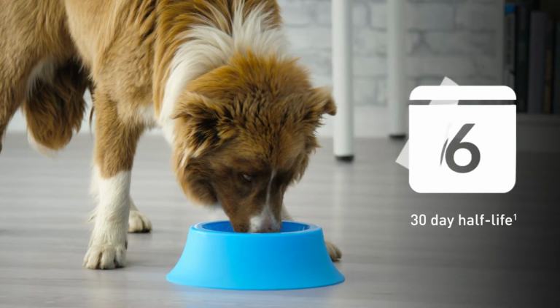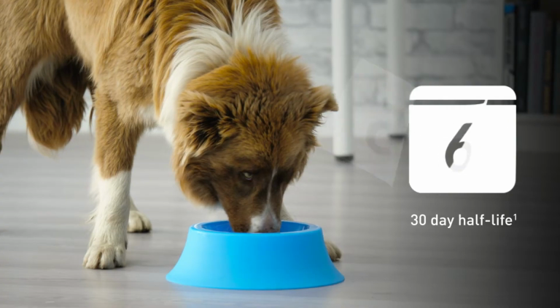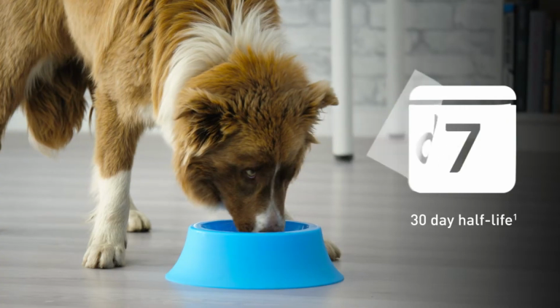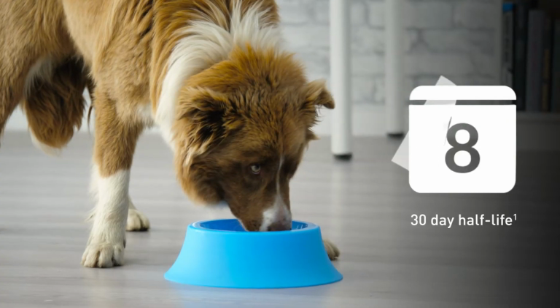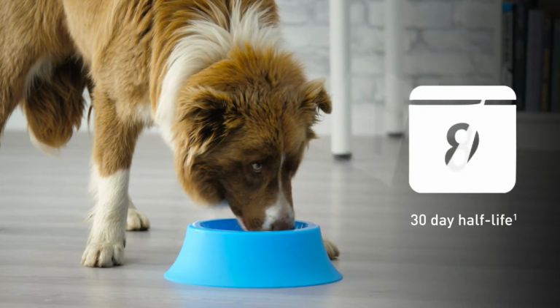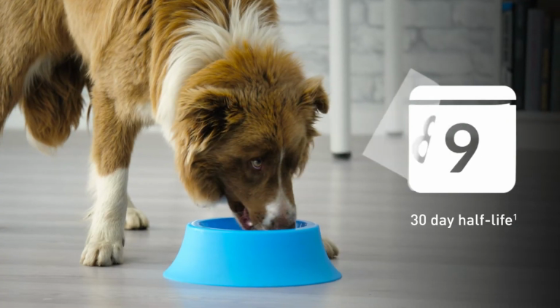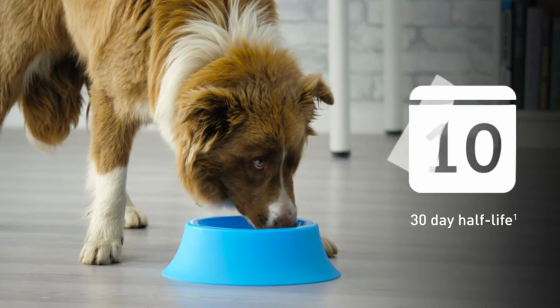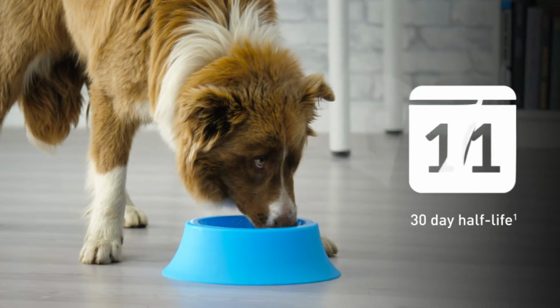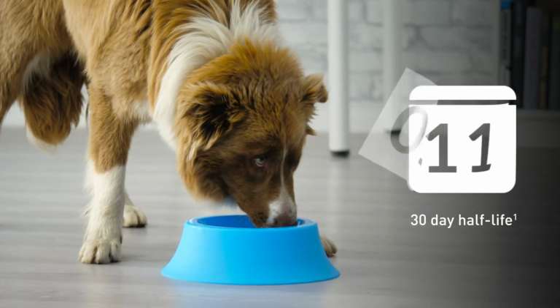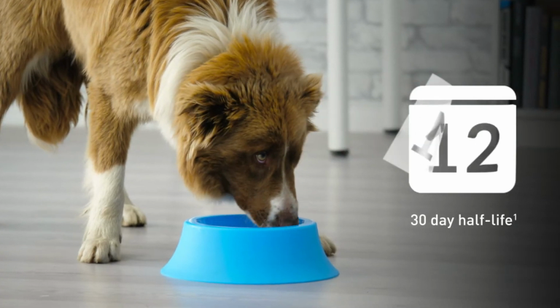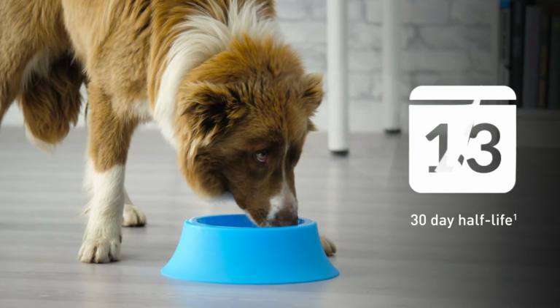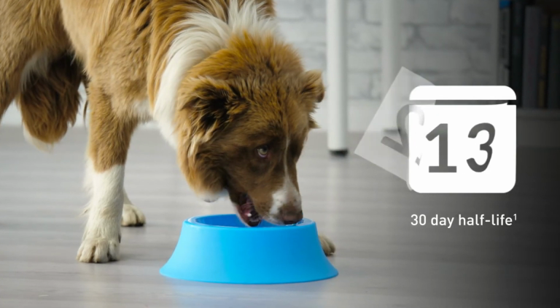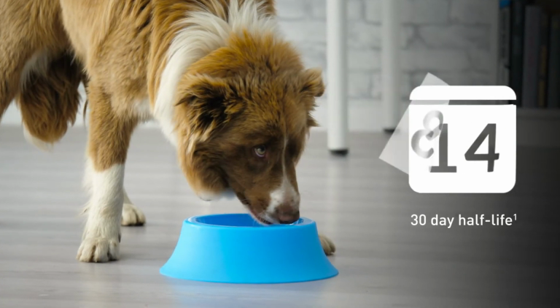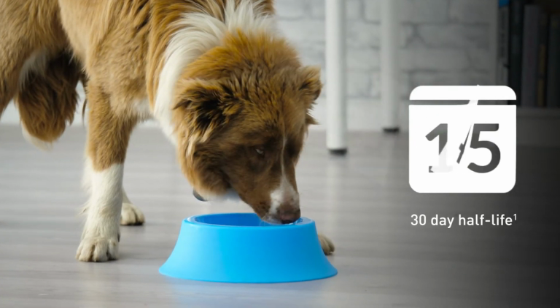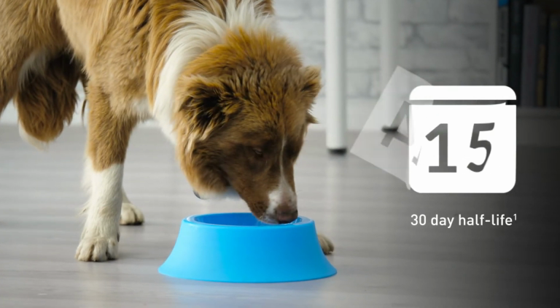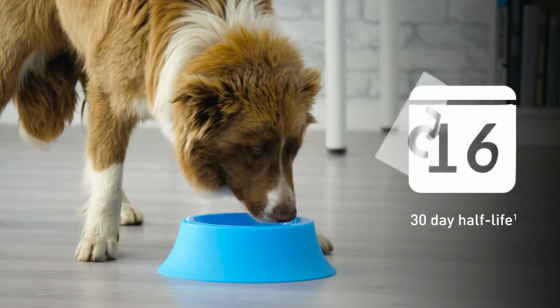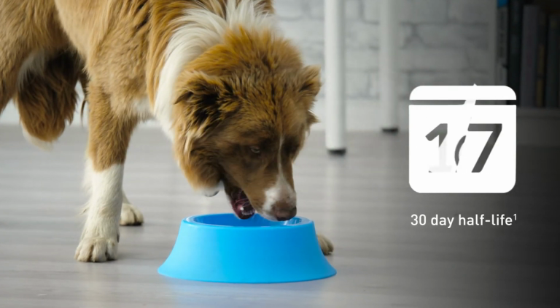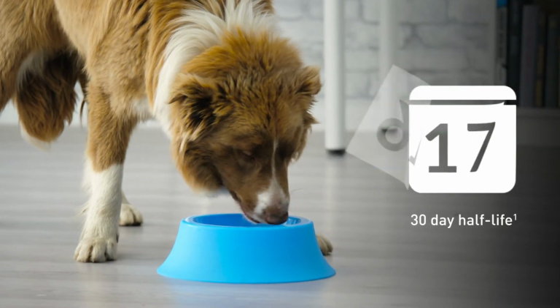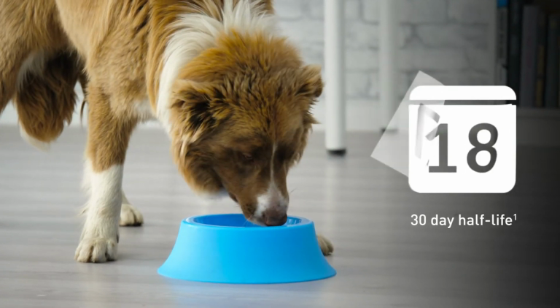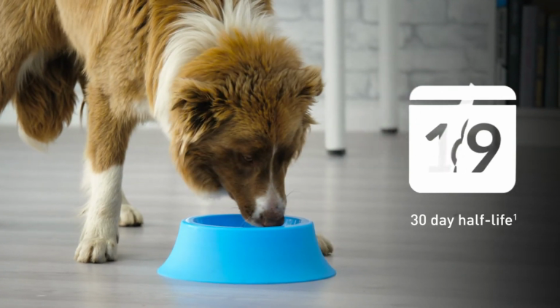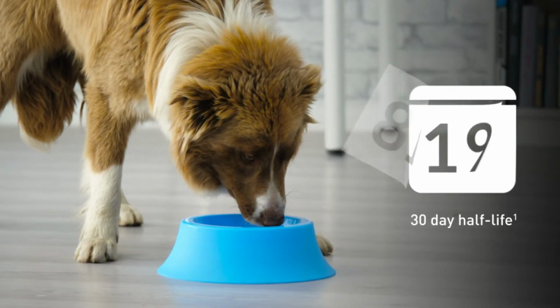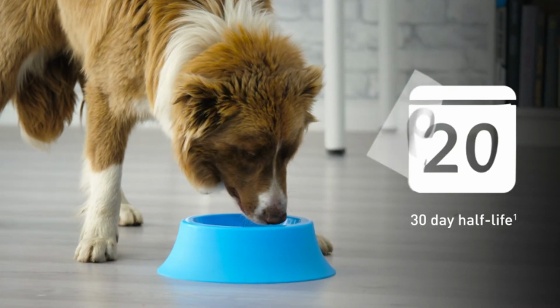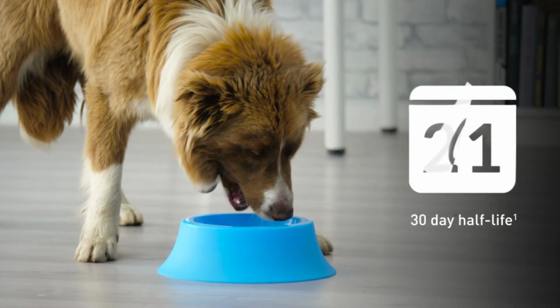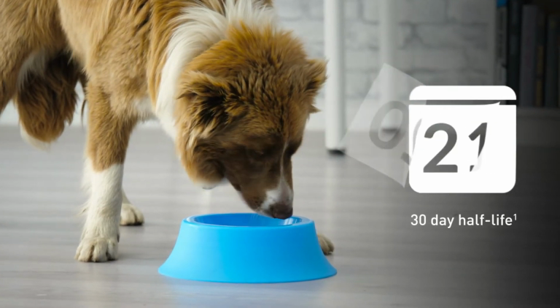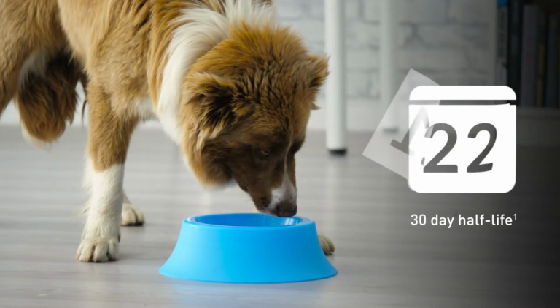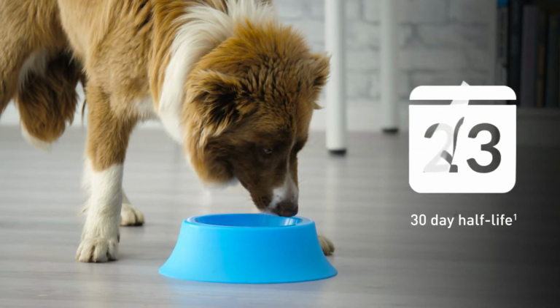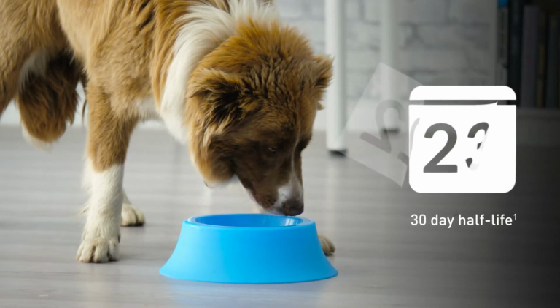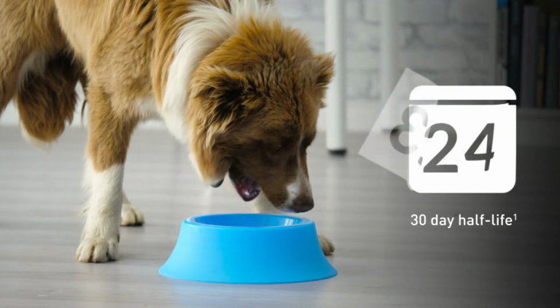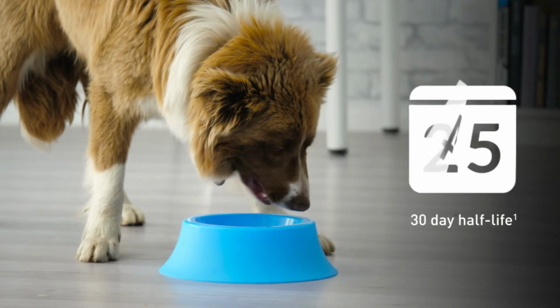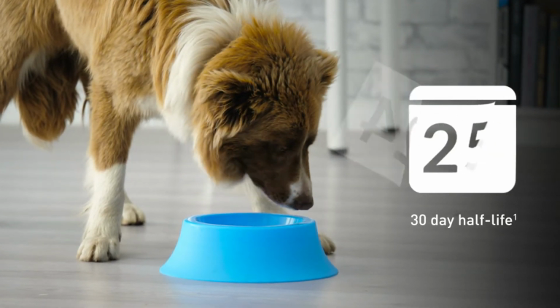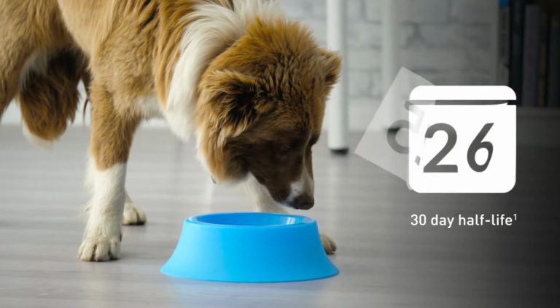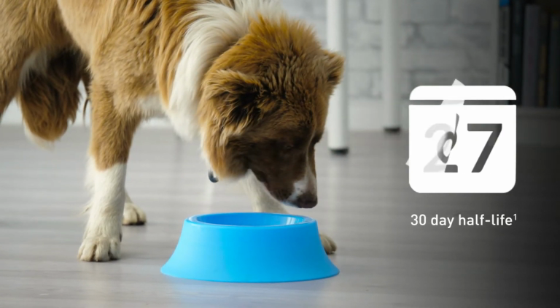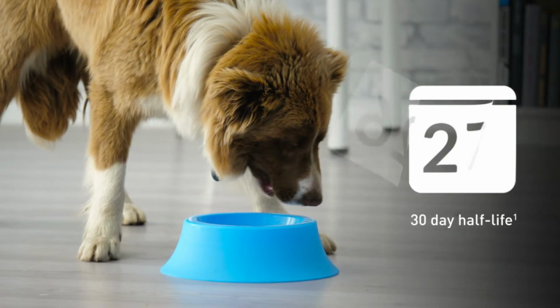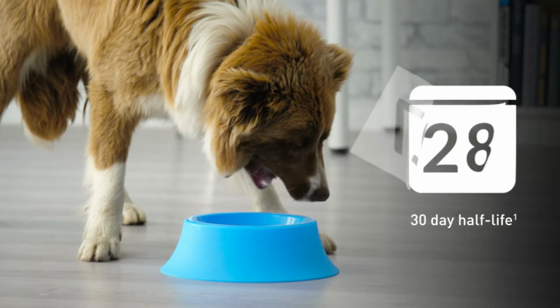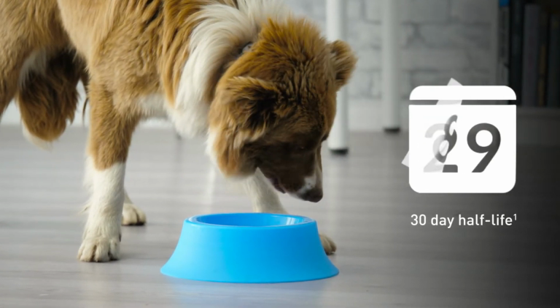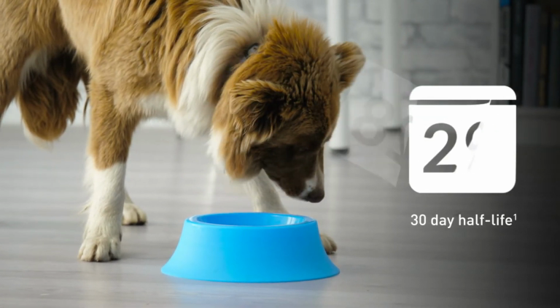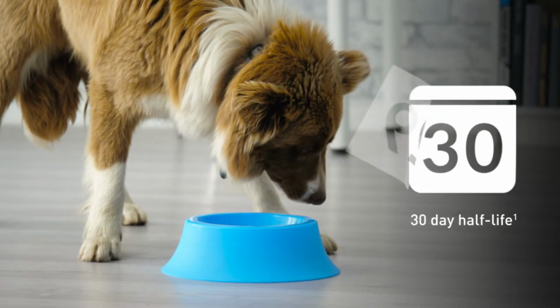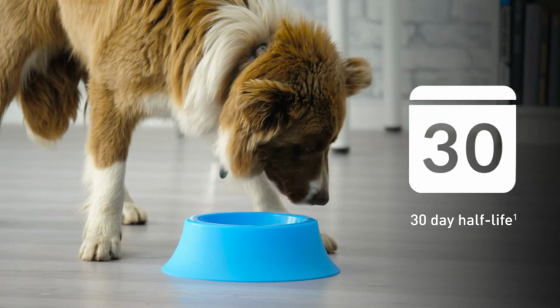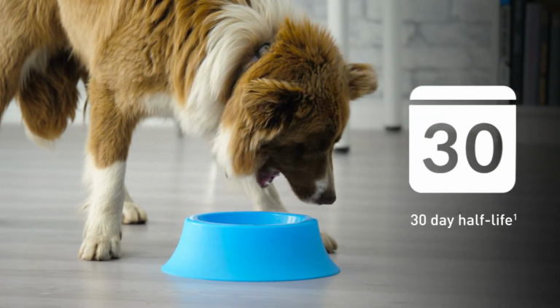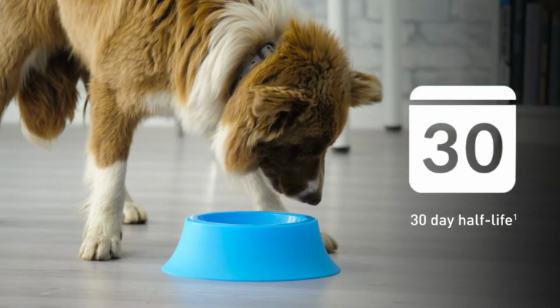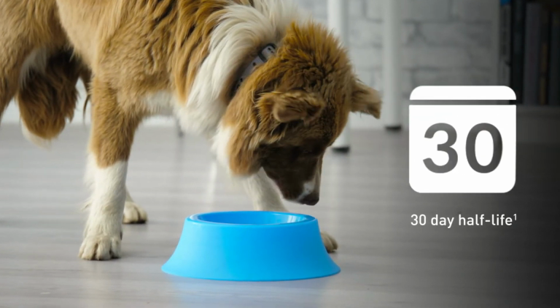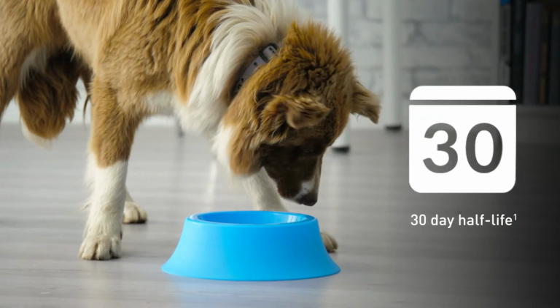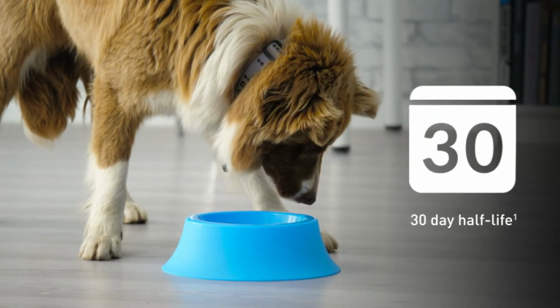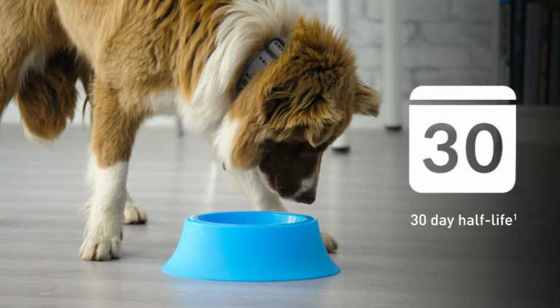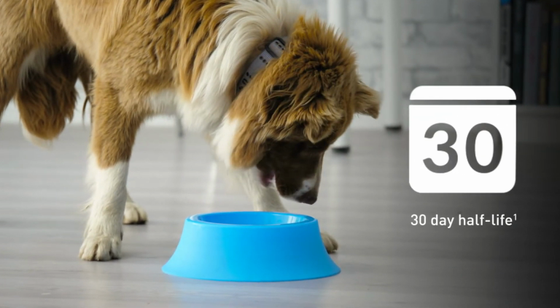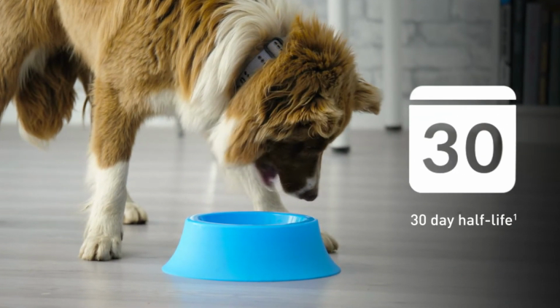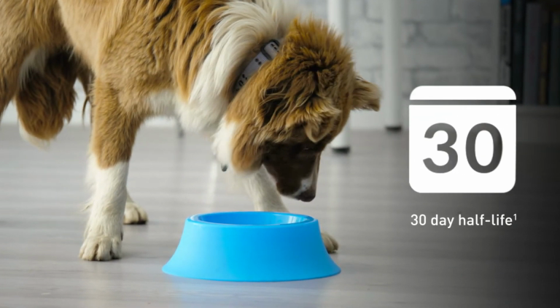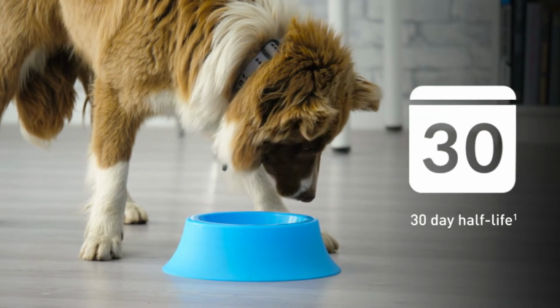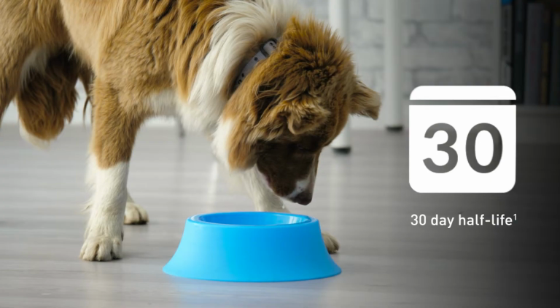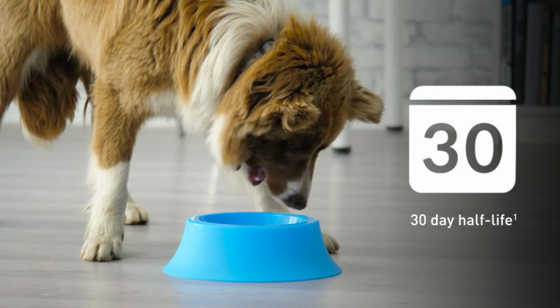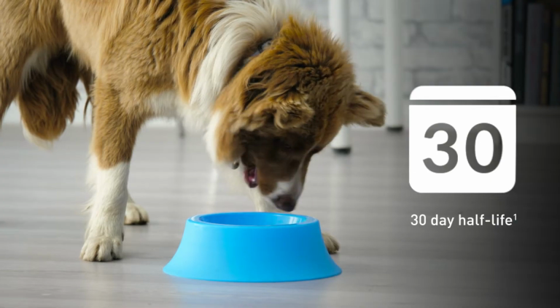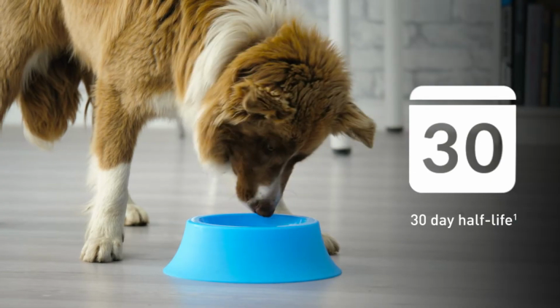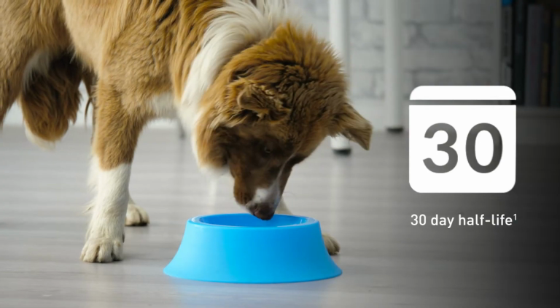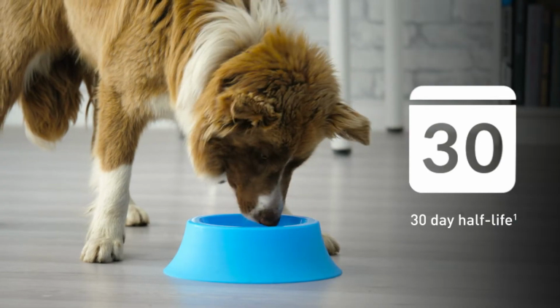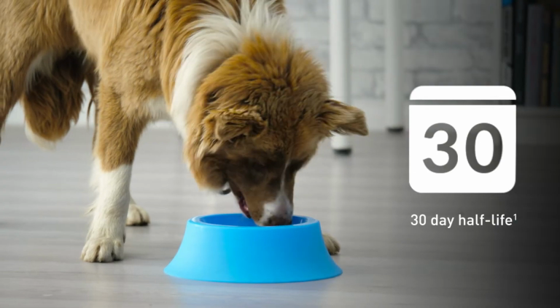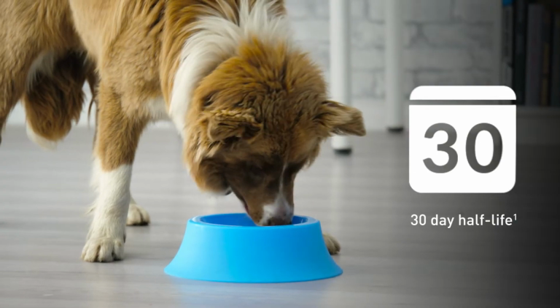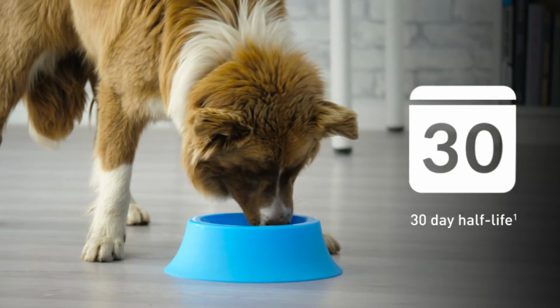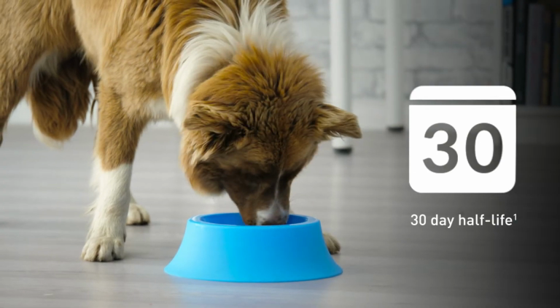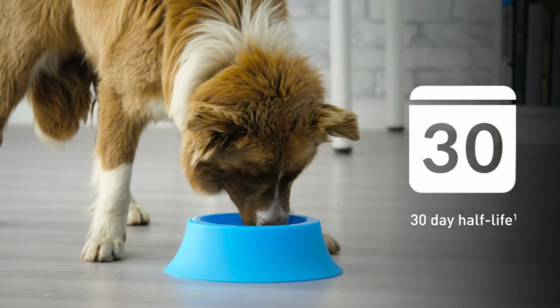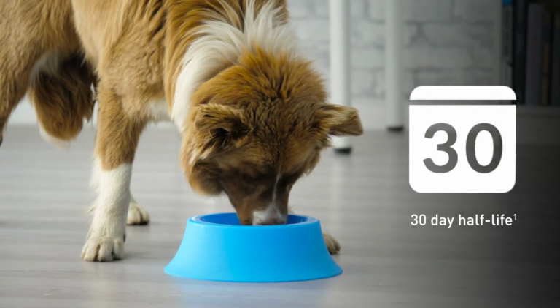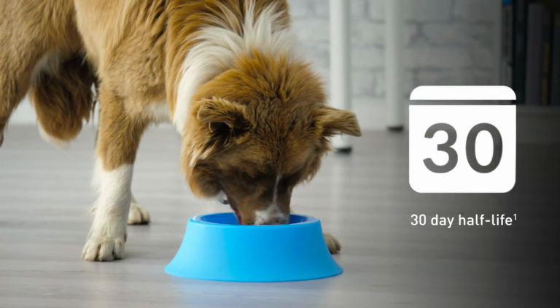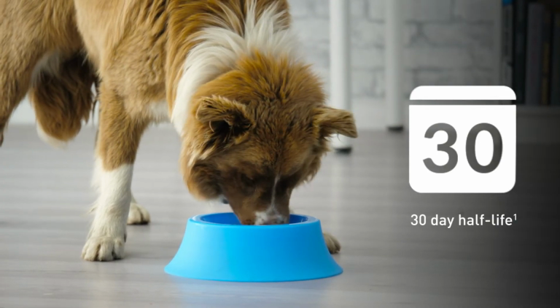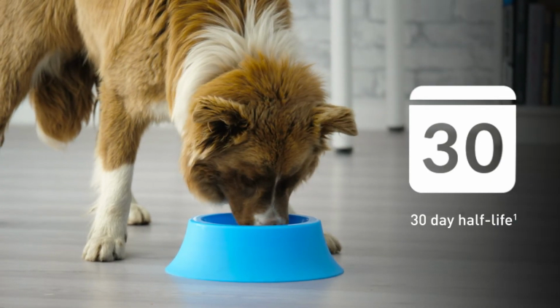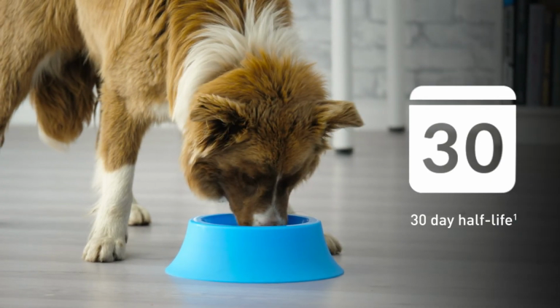Lodolaner's up-to-30-day half-life in the patient allows for consistent blood levels and sustained efficacy throughout the month.